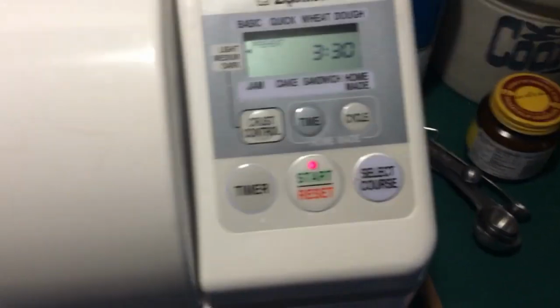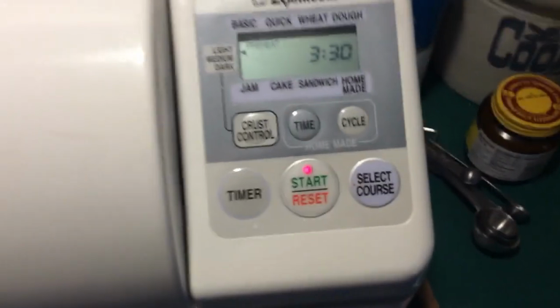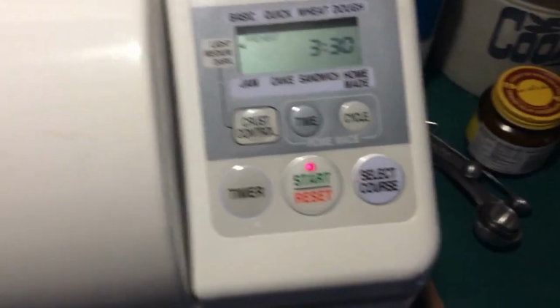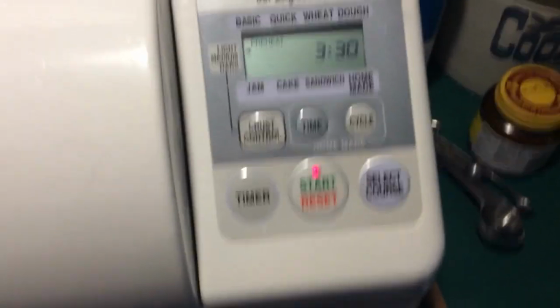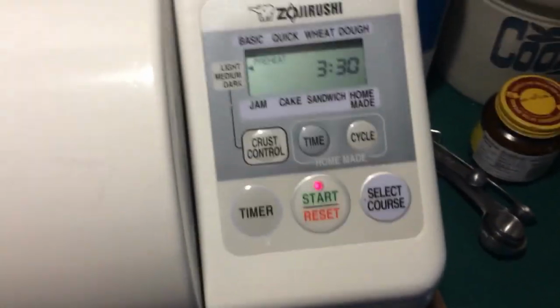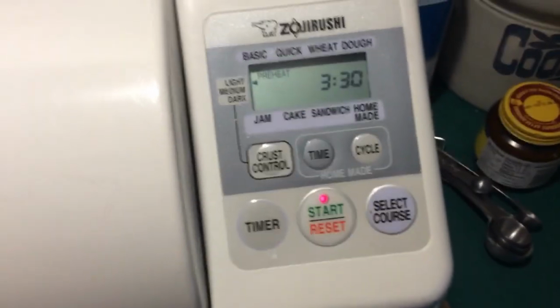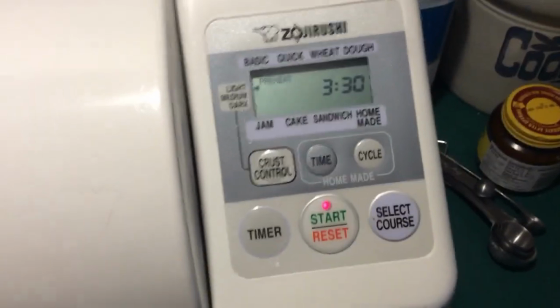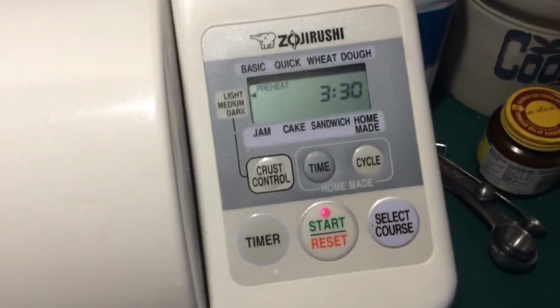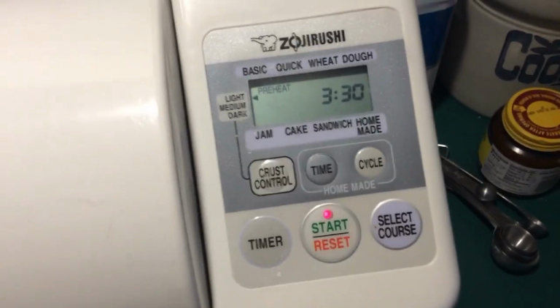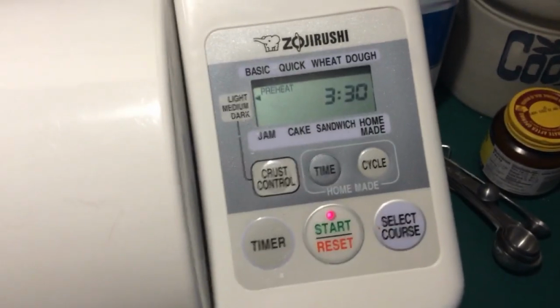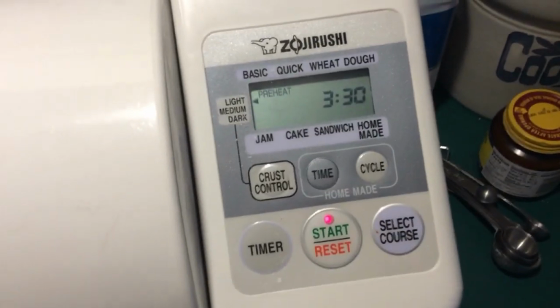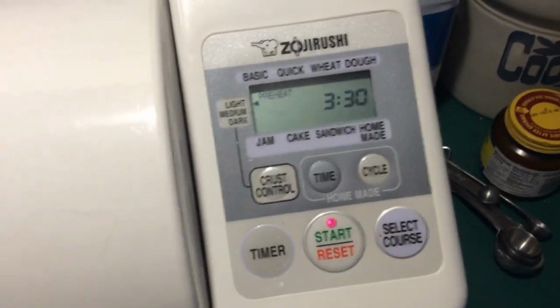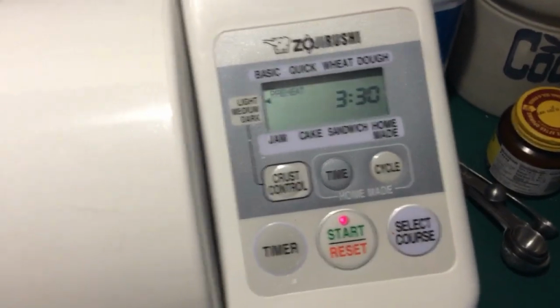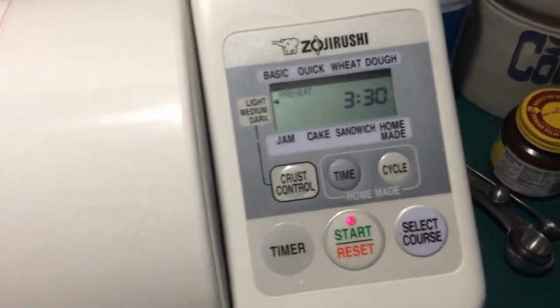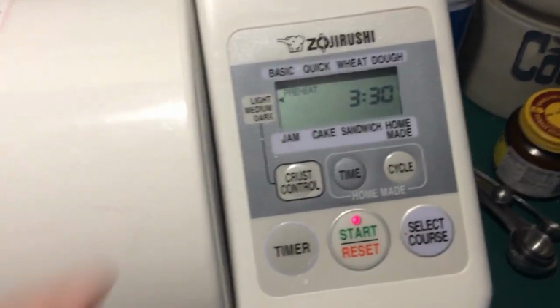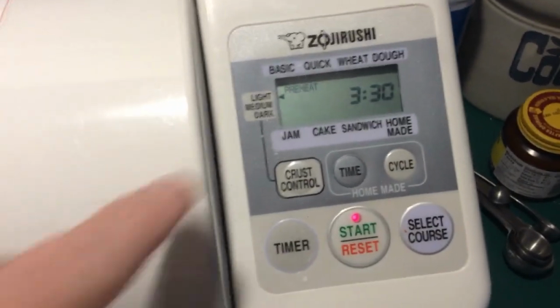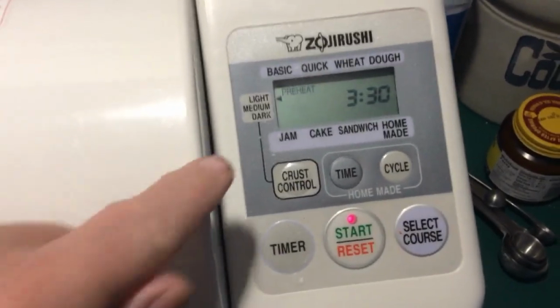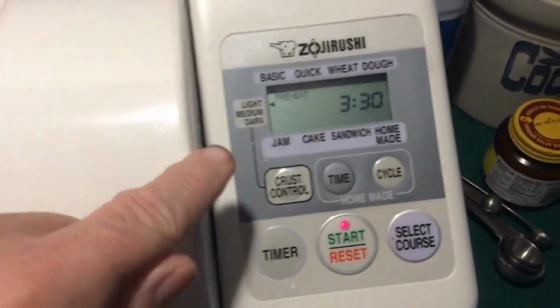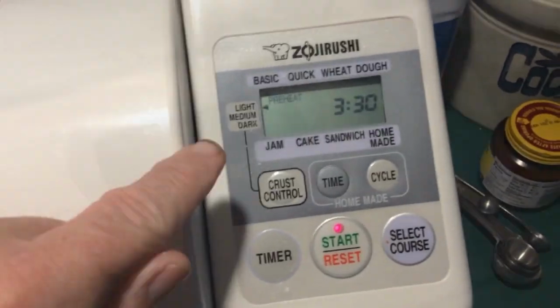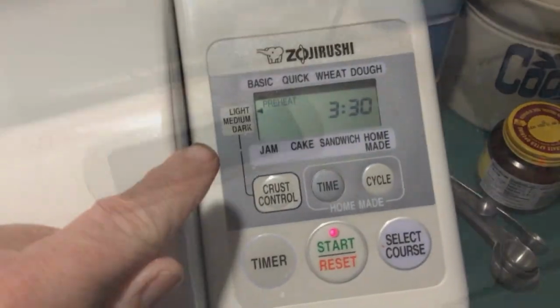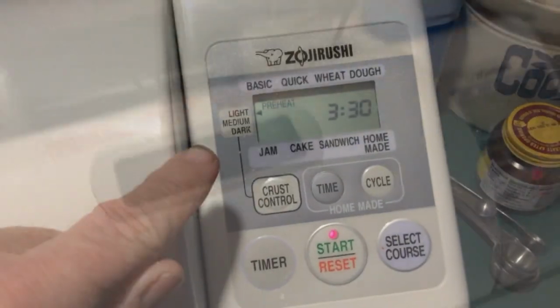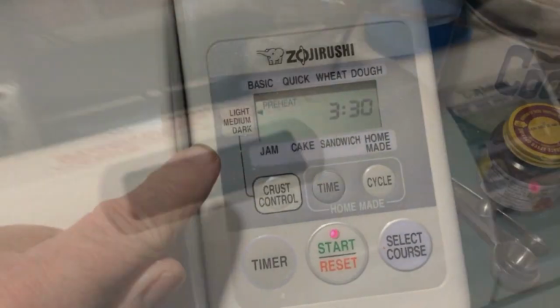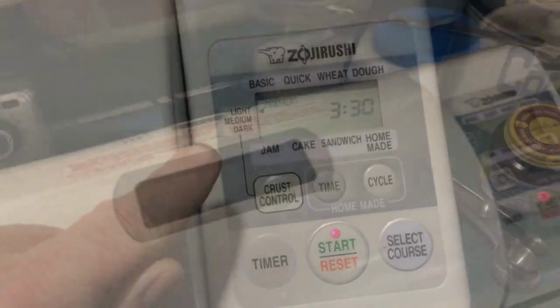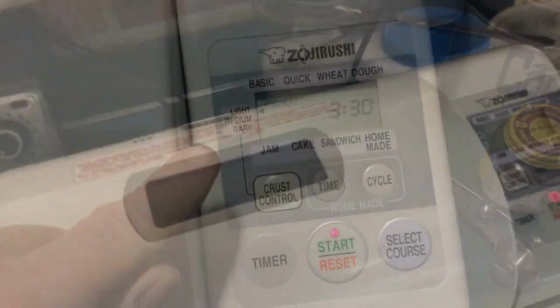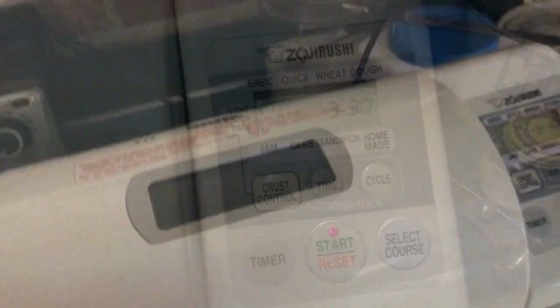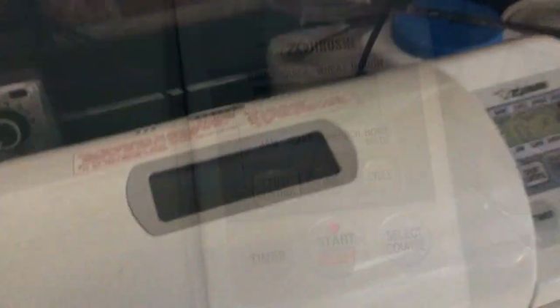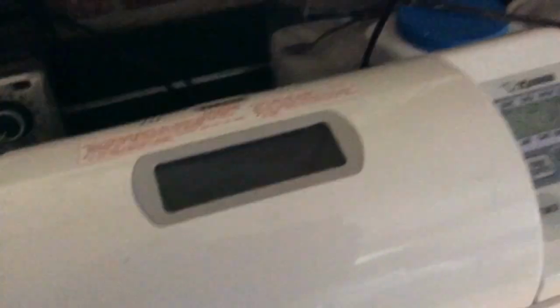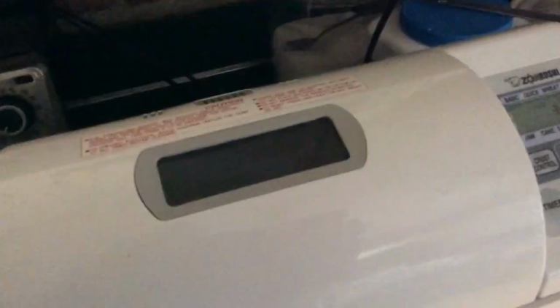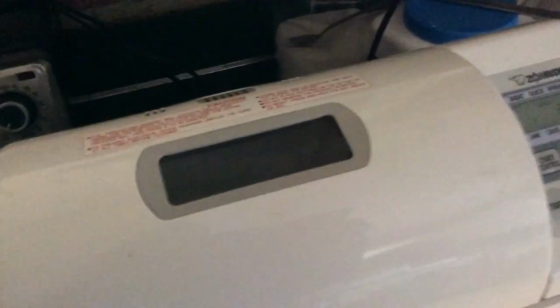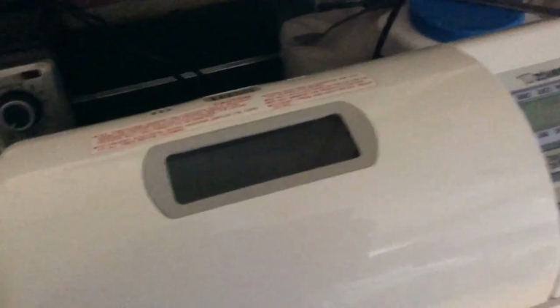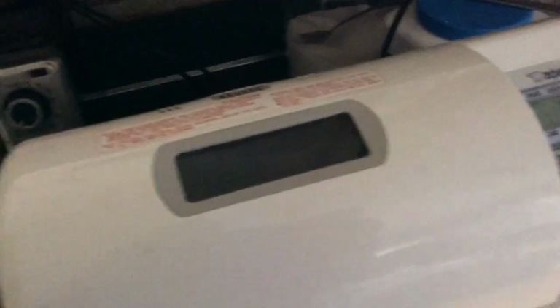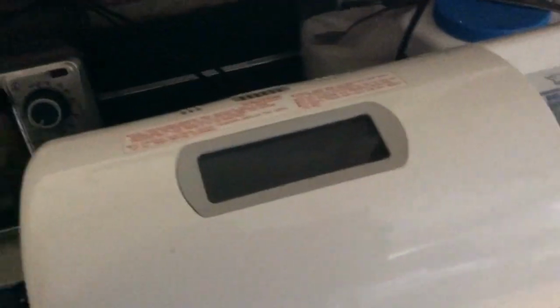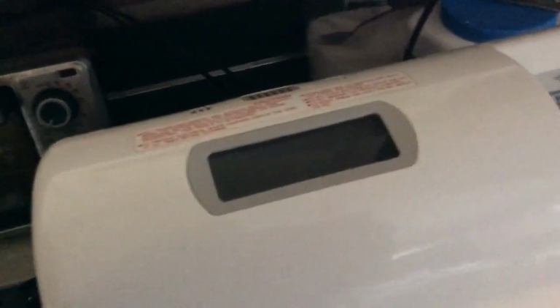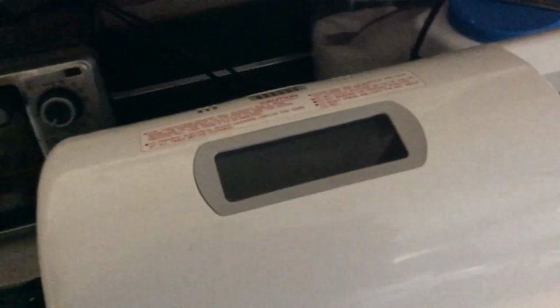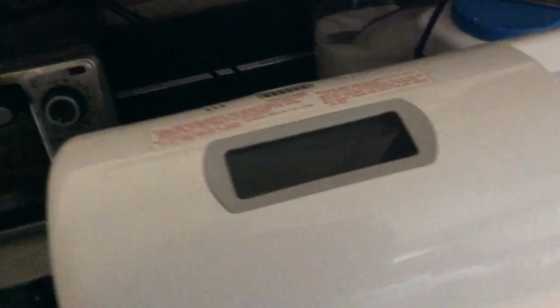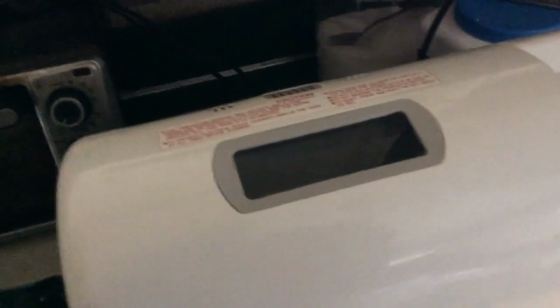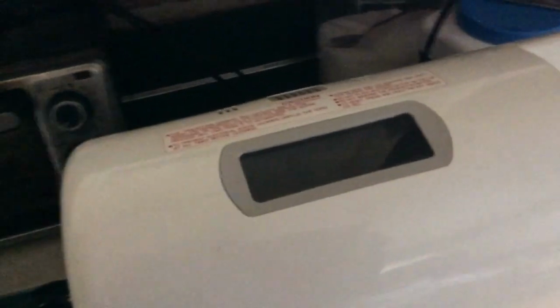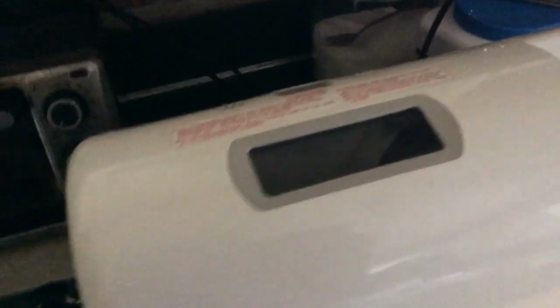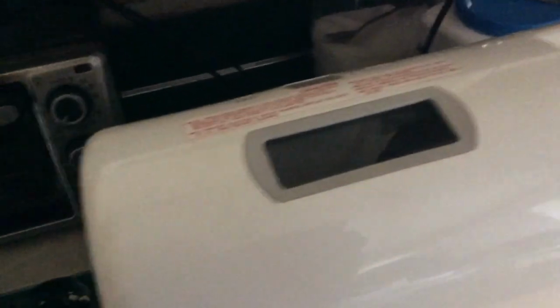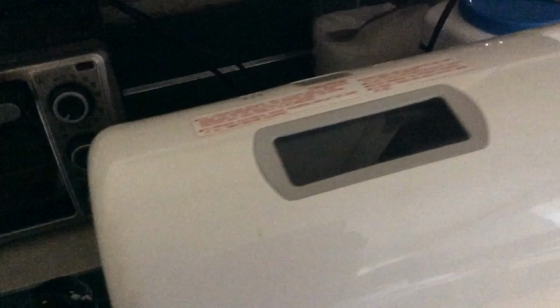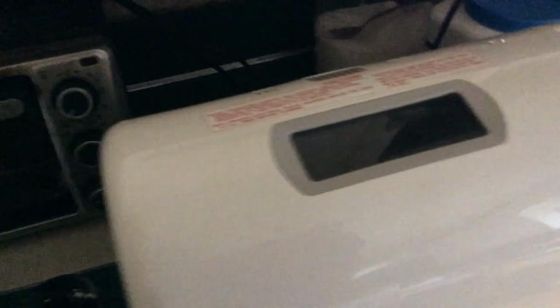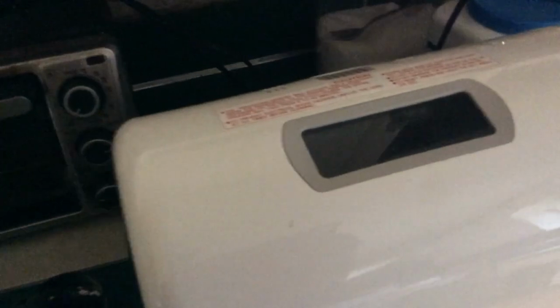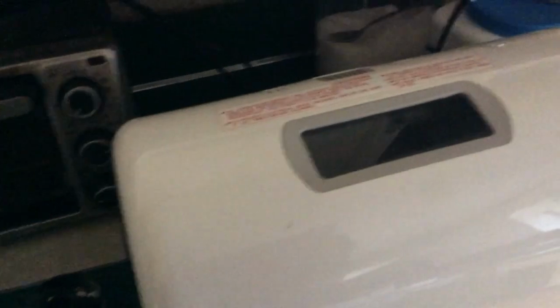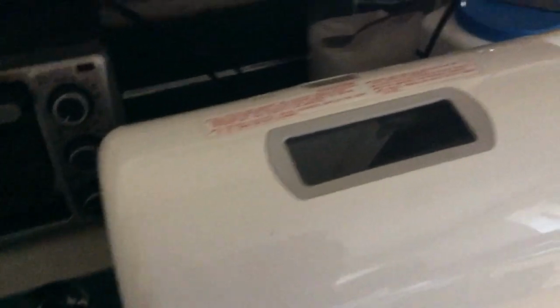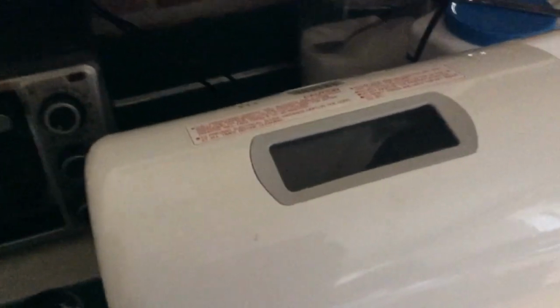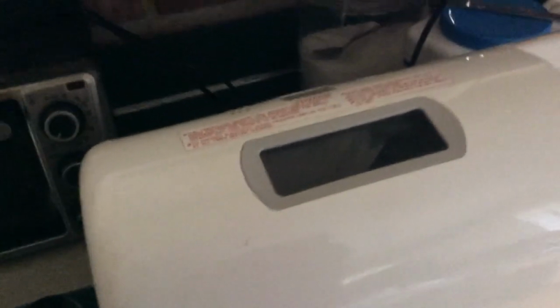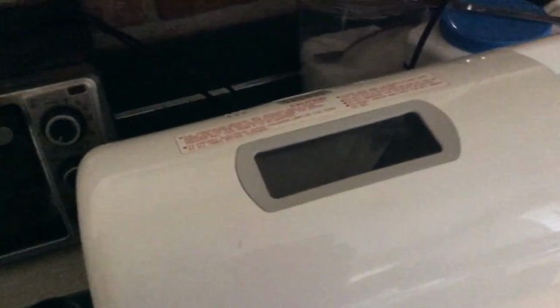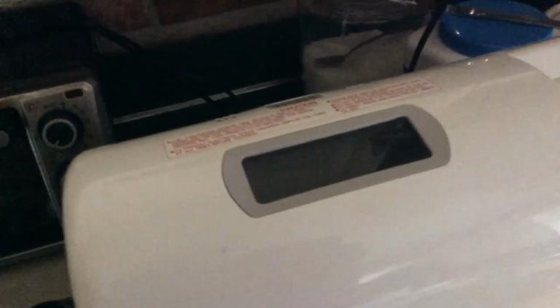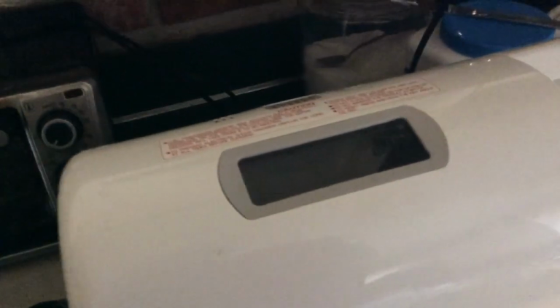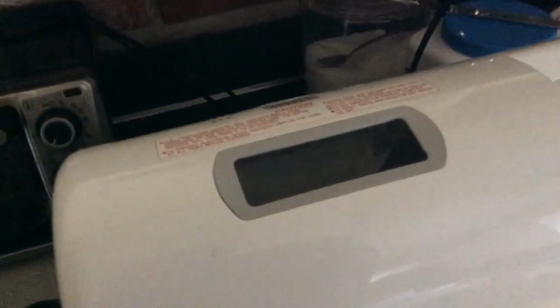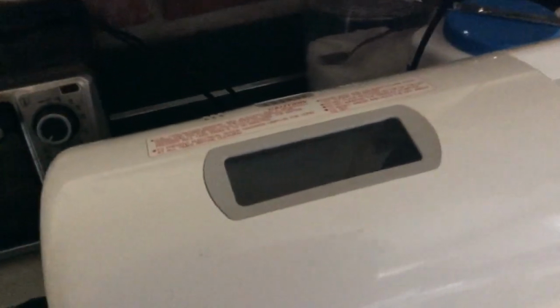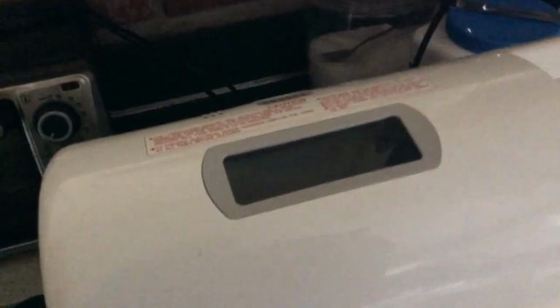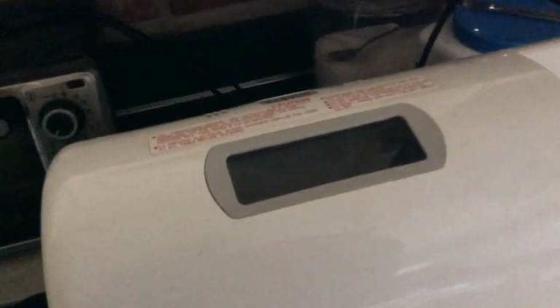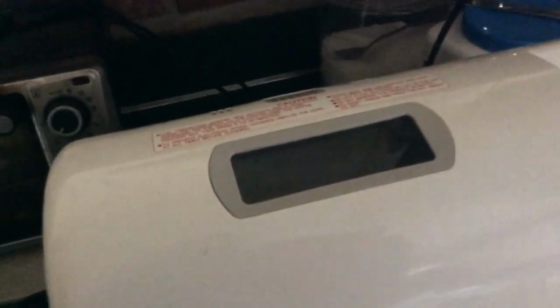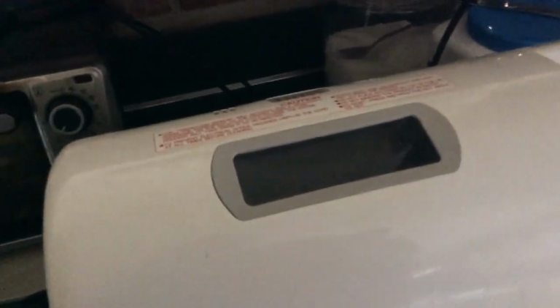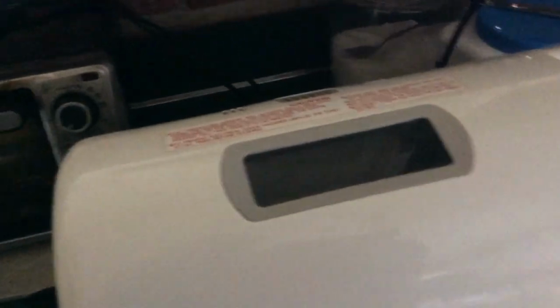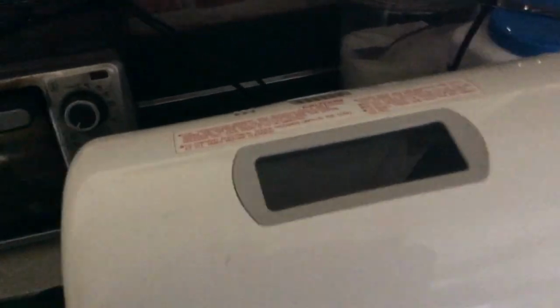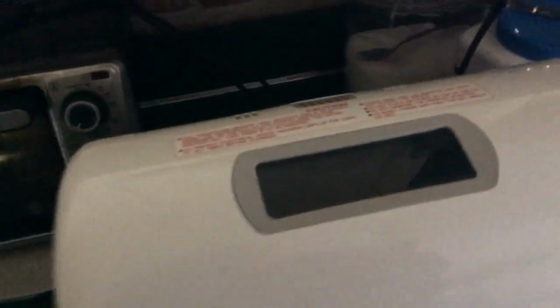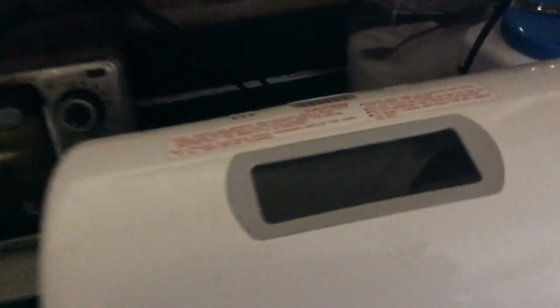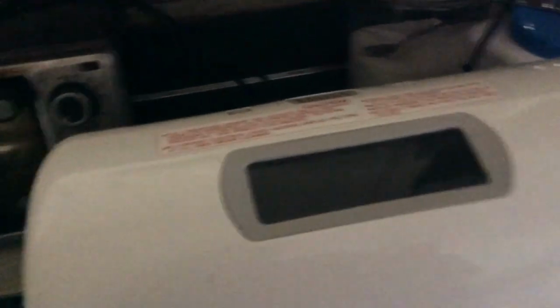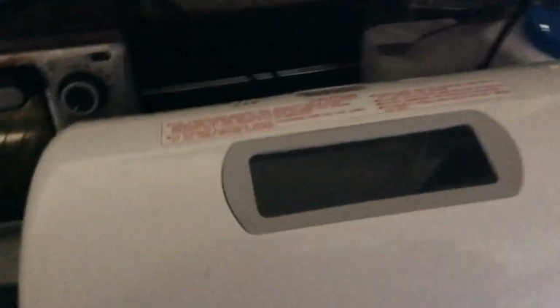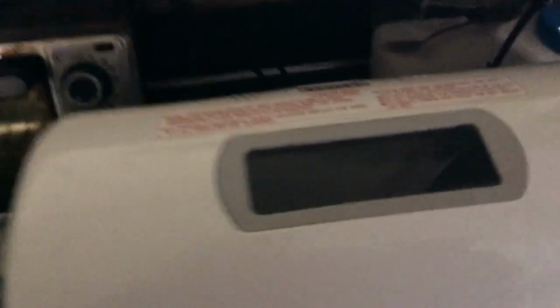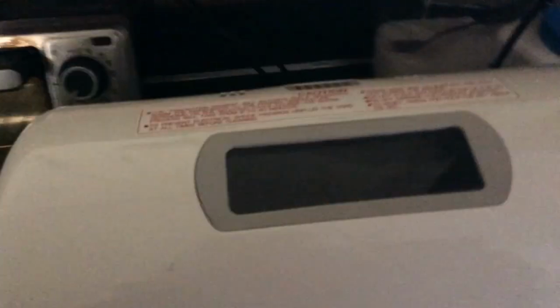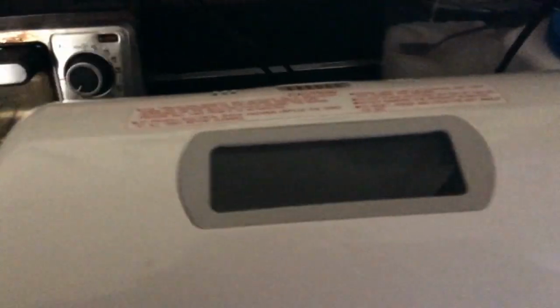You can see we have a preheat cycle first. It's running right now. I'll just hold the camera close and see if you can hear it.